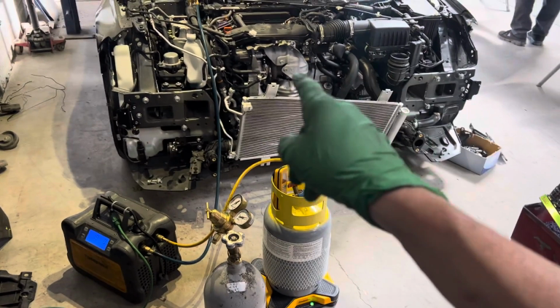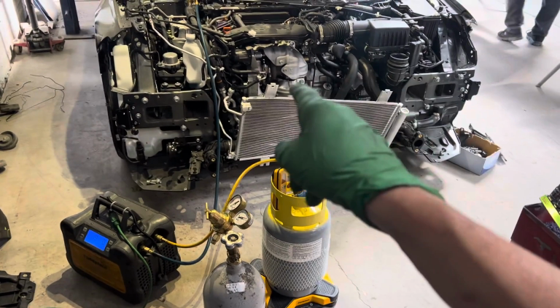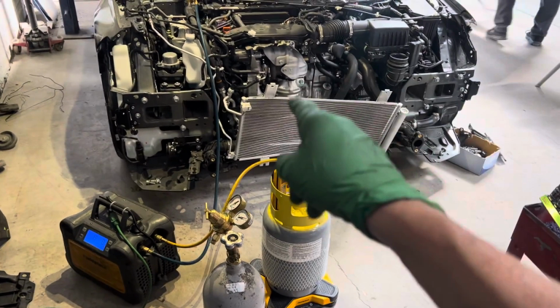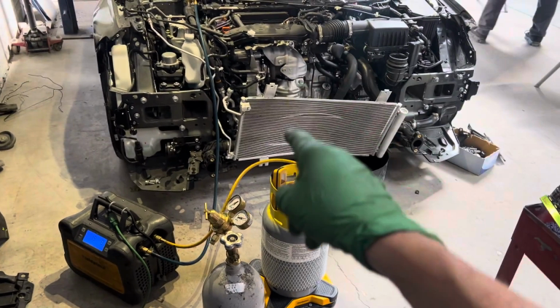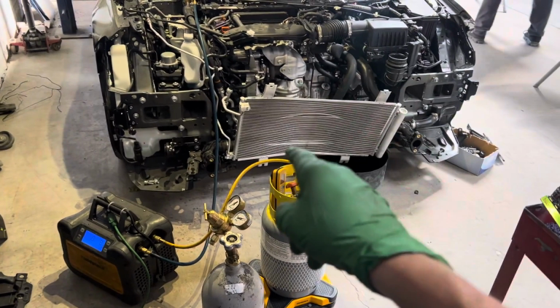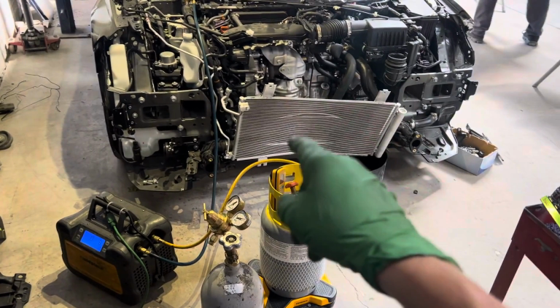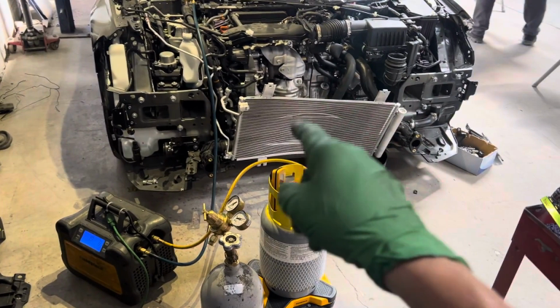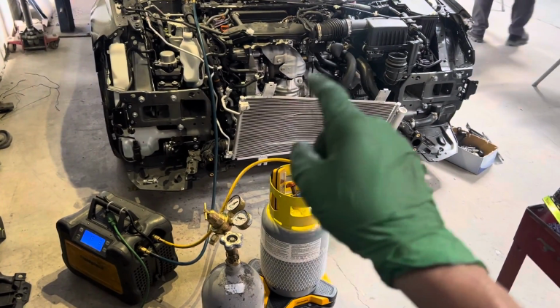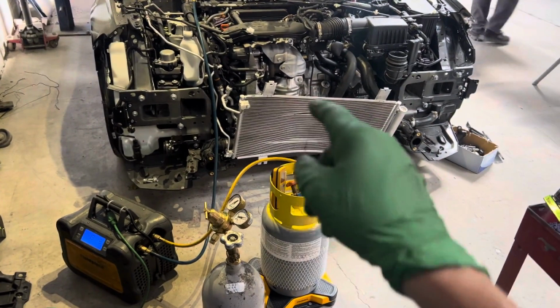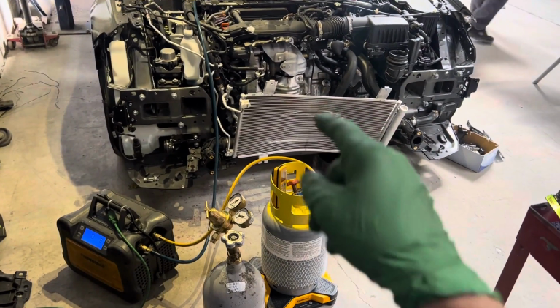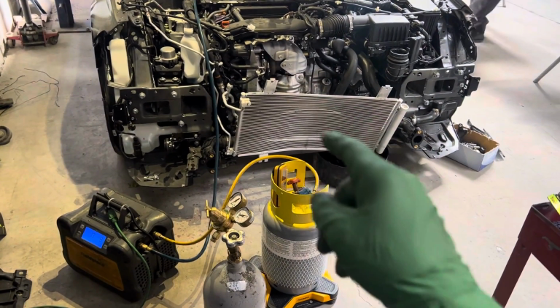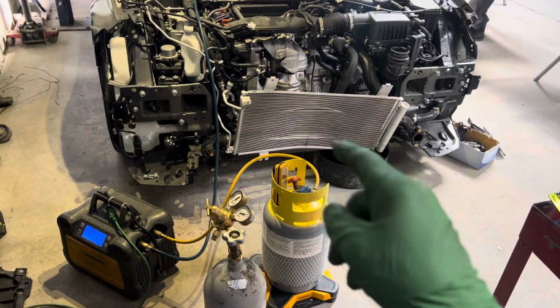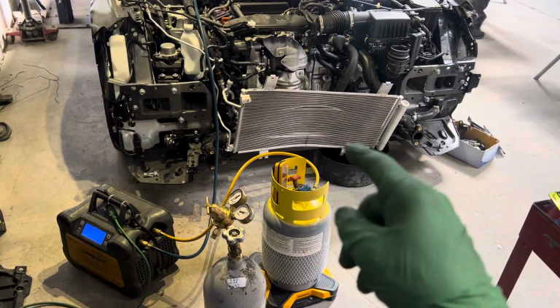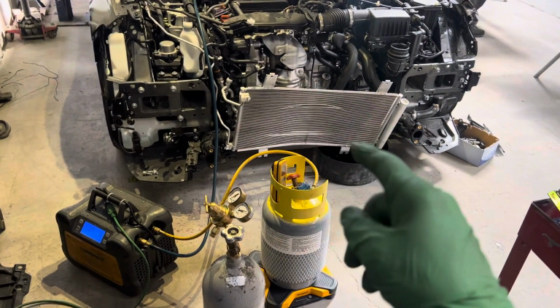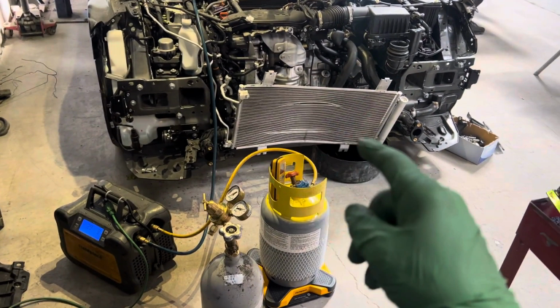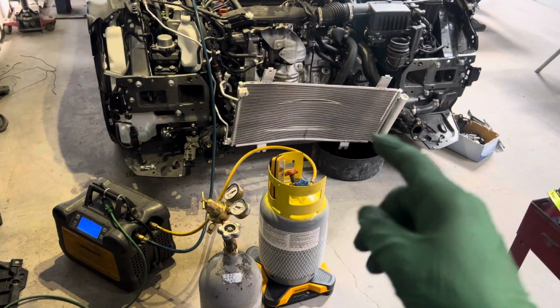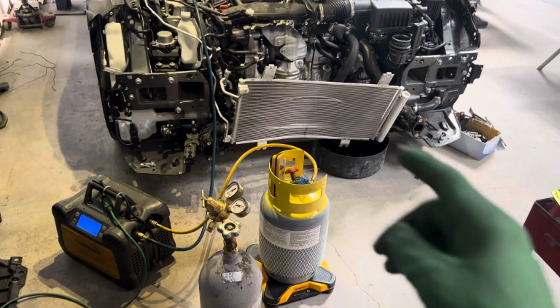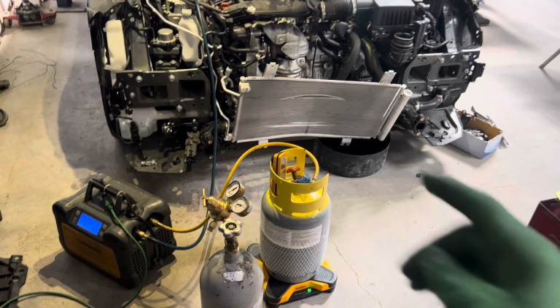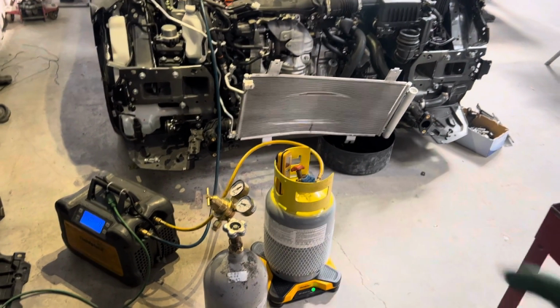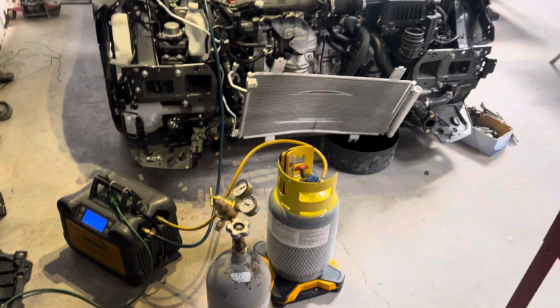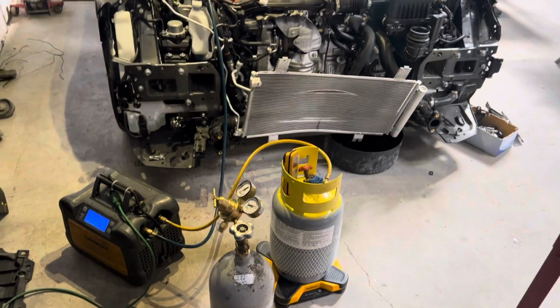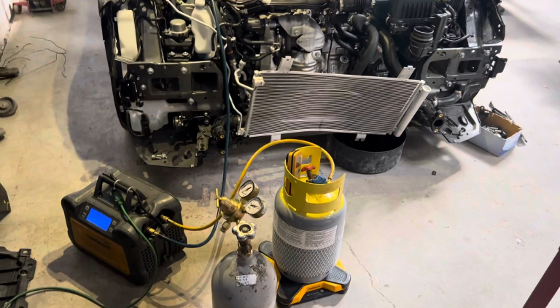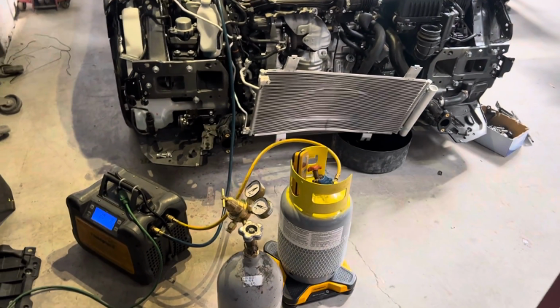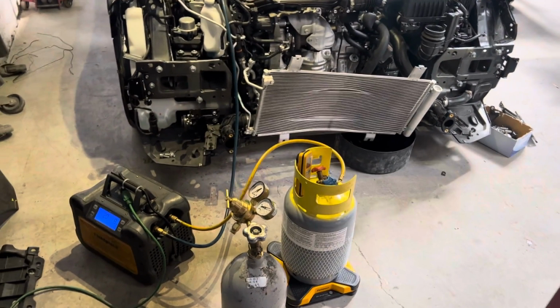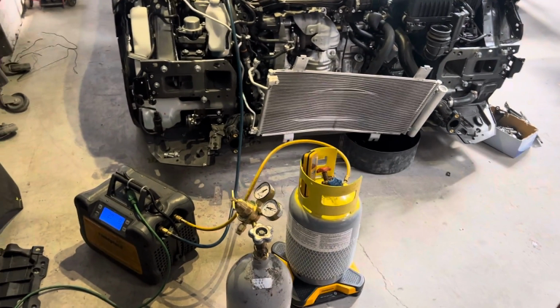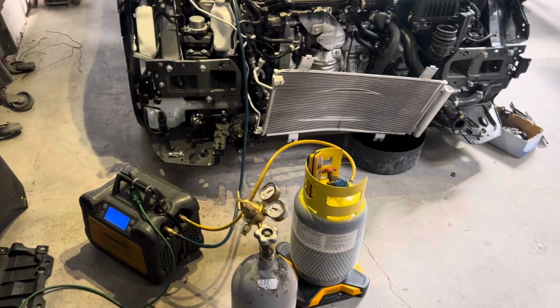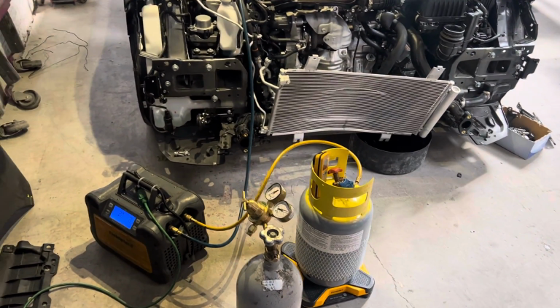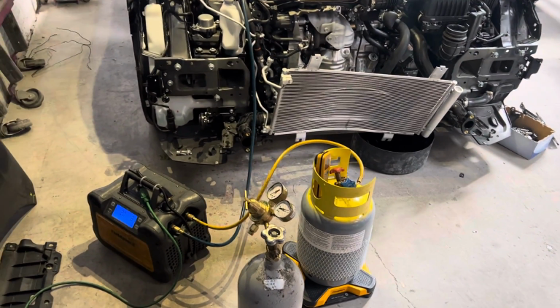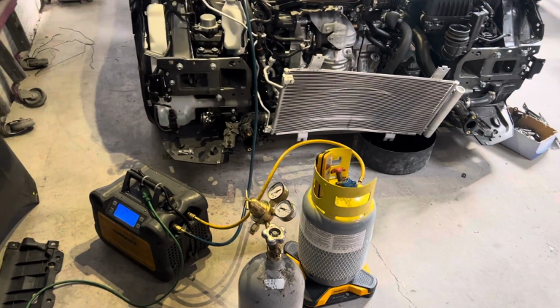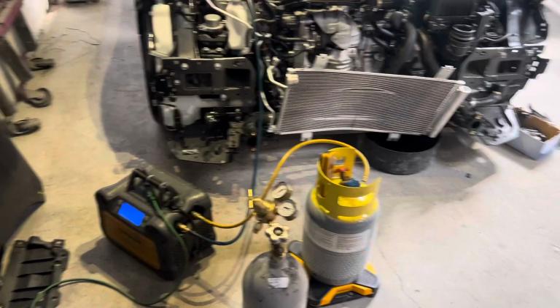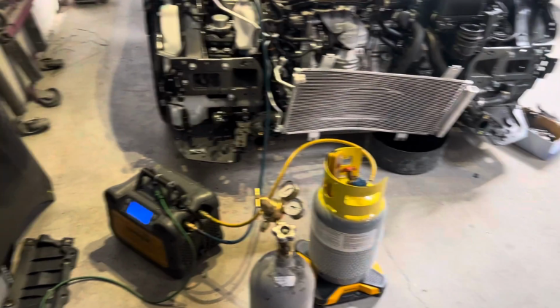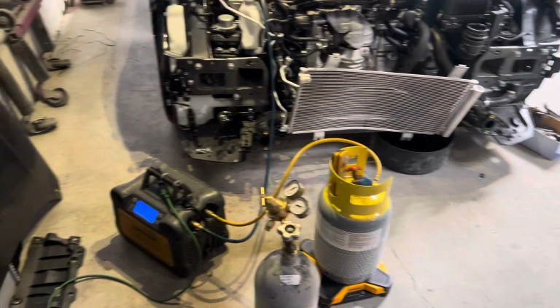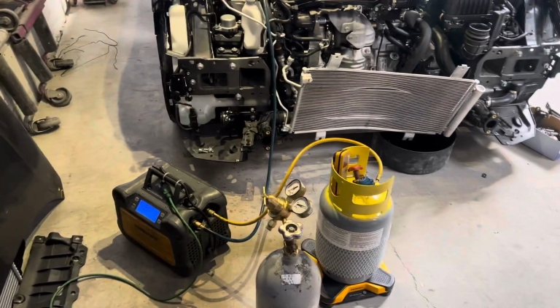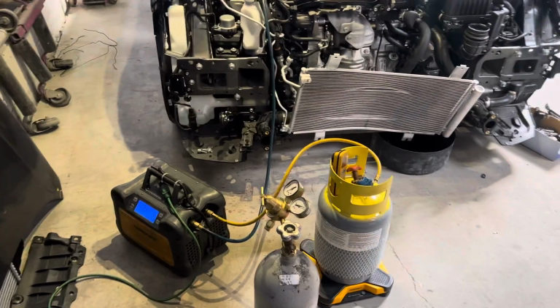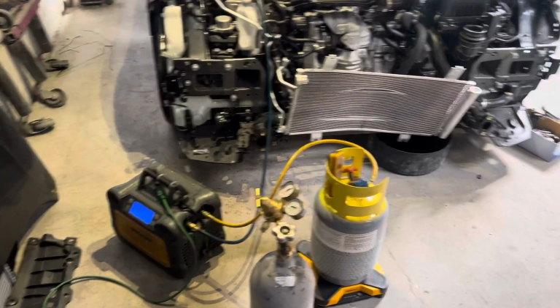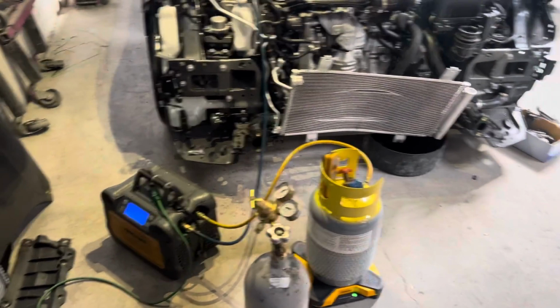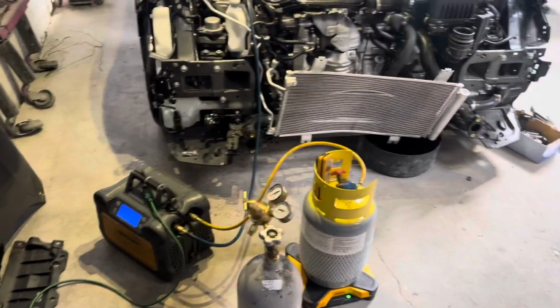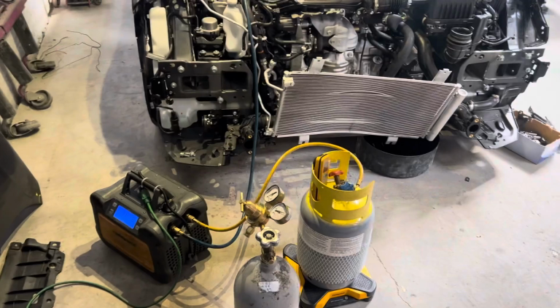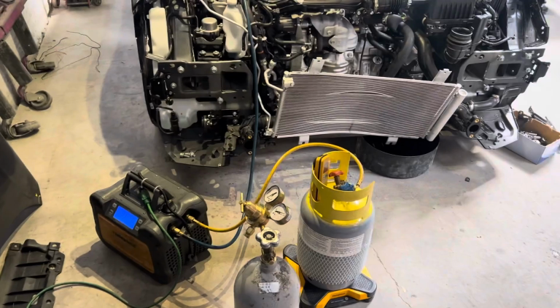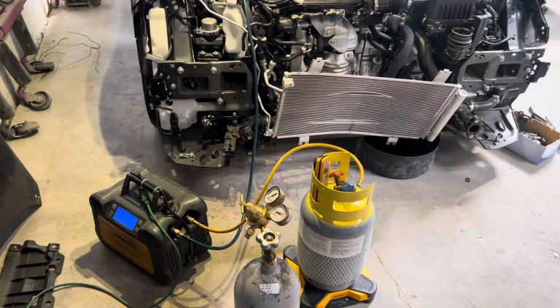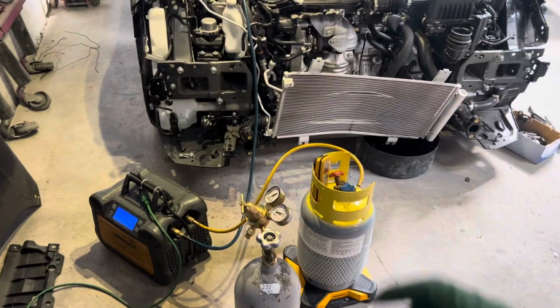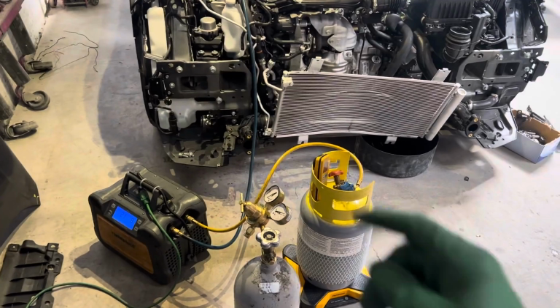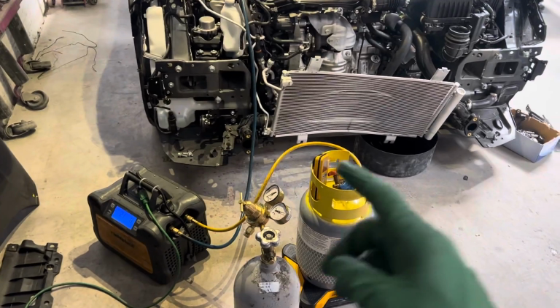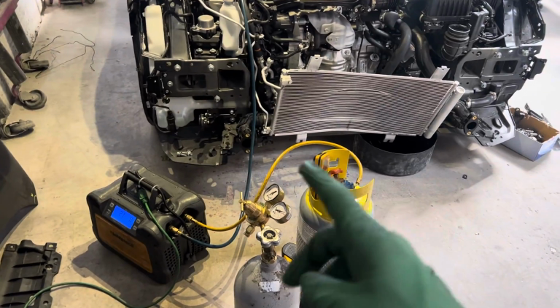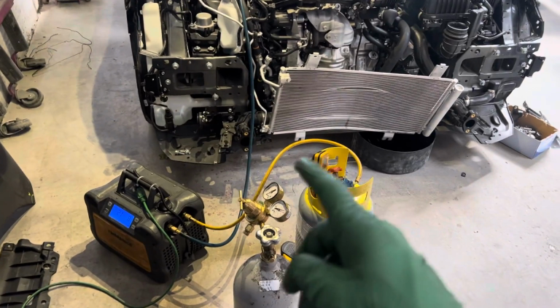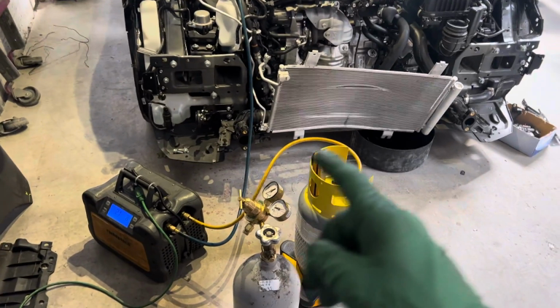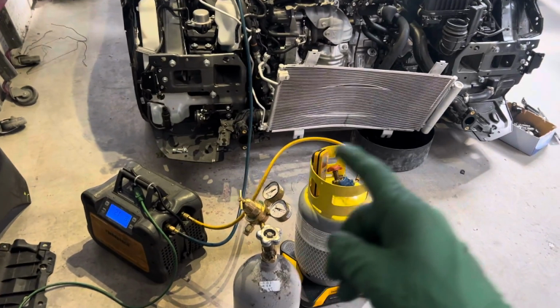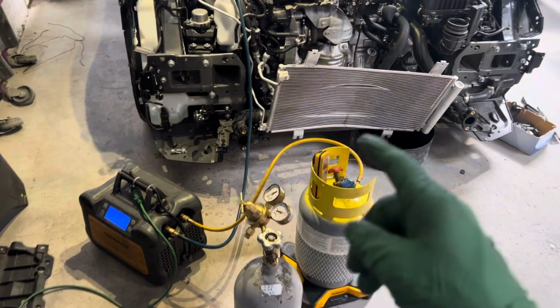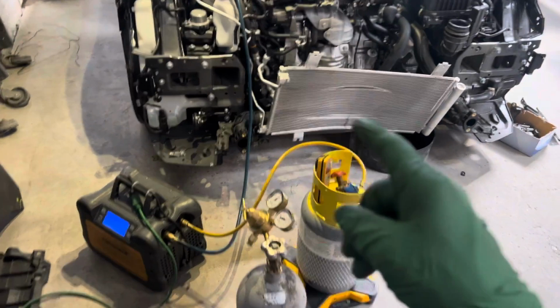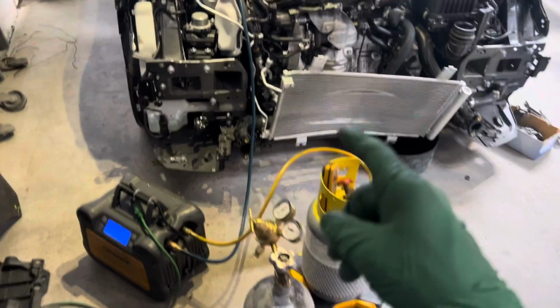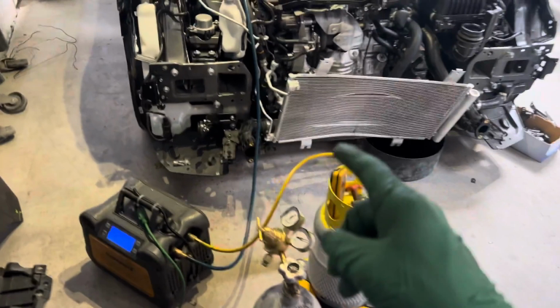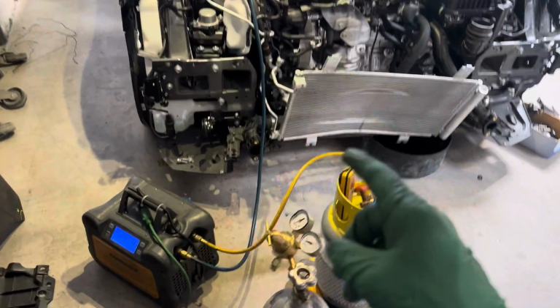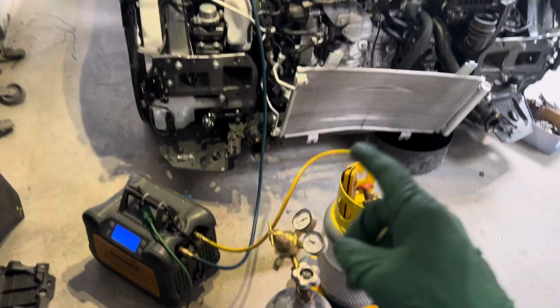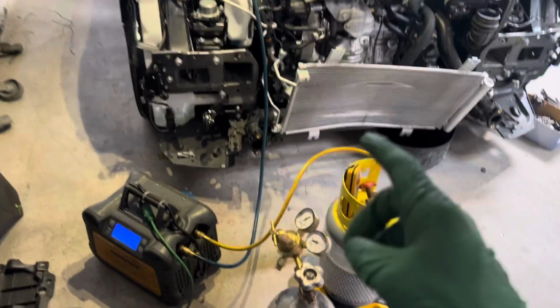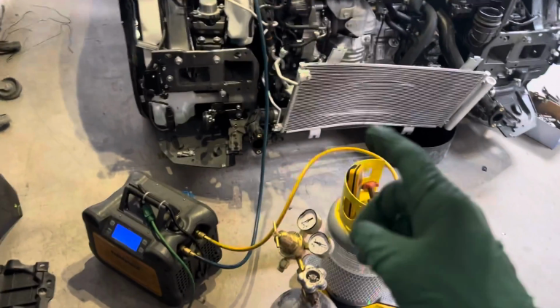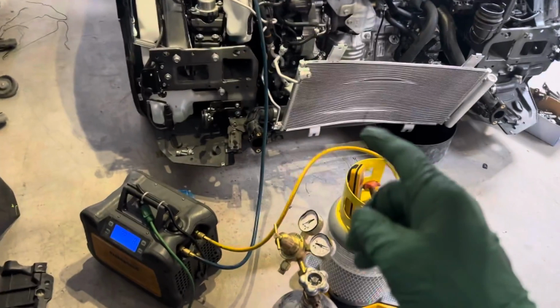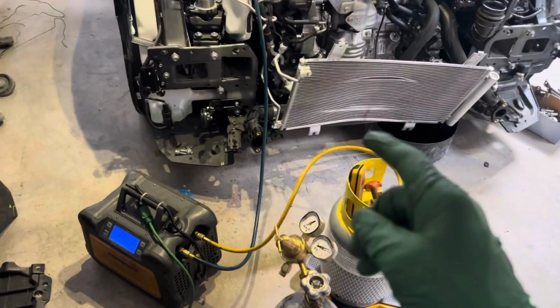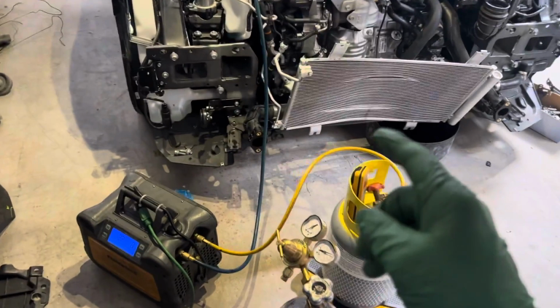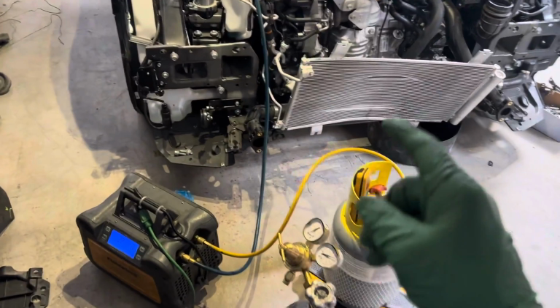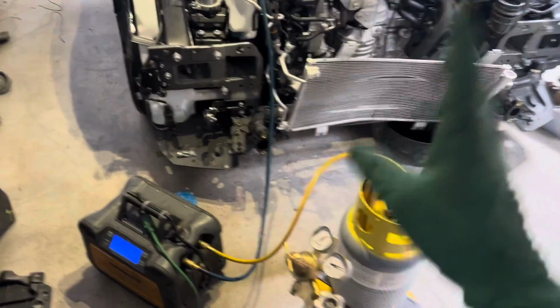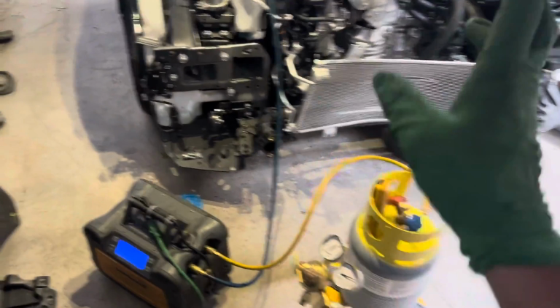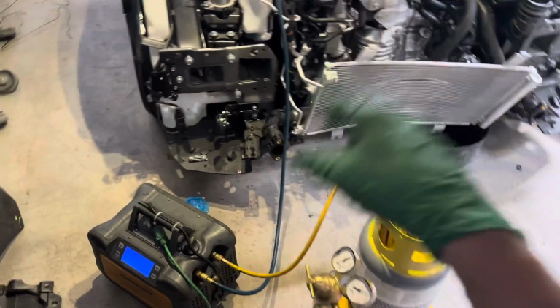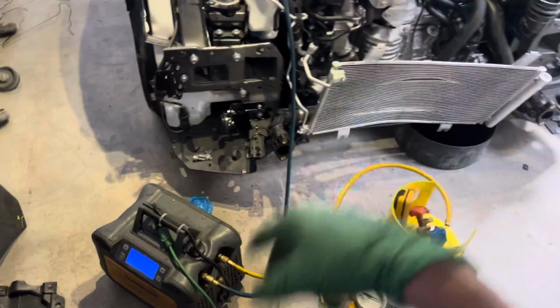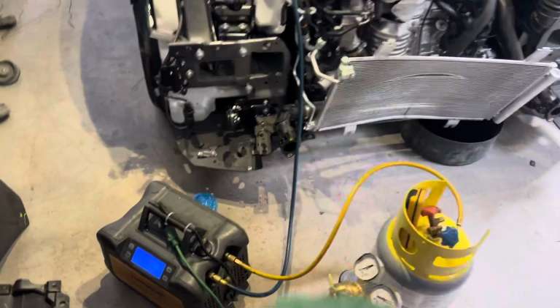2023 Honda Civic — I'm gonna get a strike for music on this video probably, but it's okay.